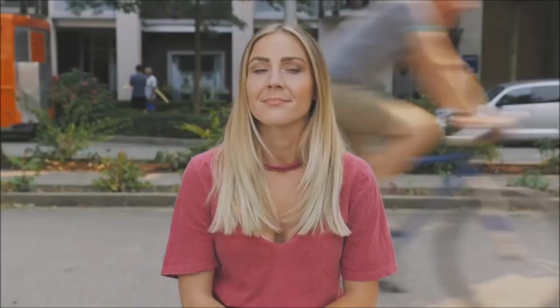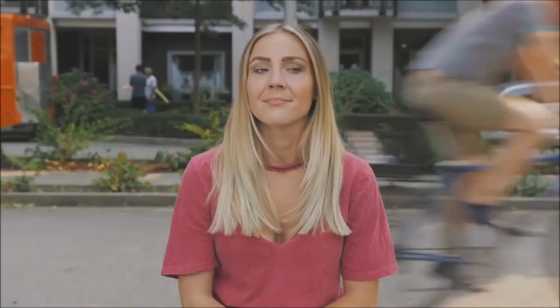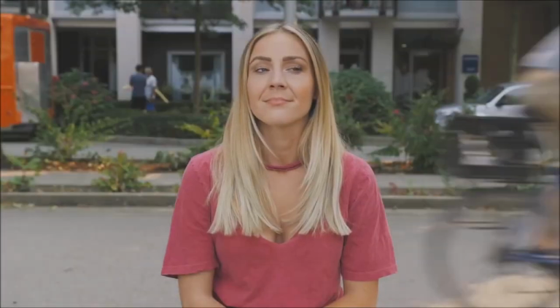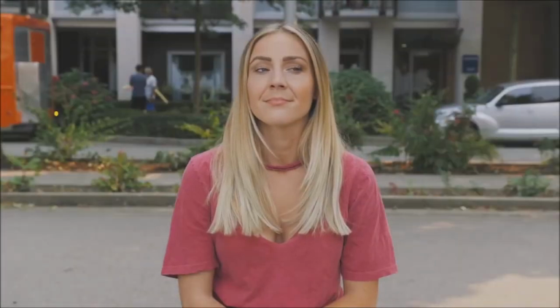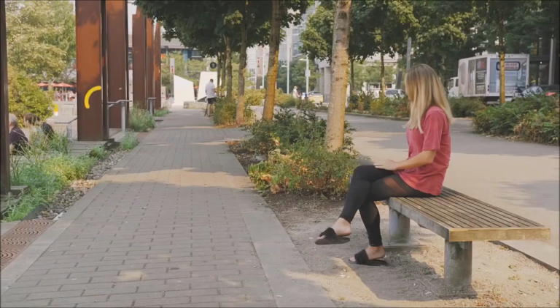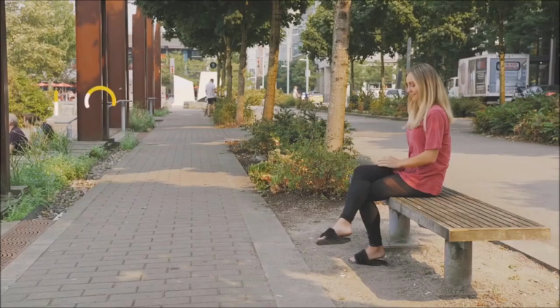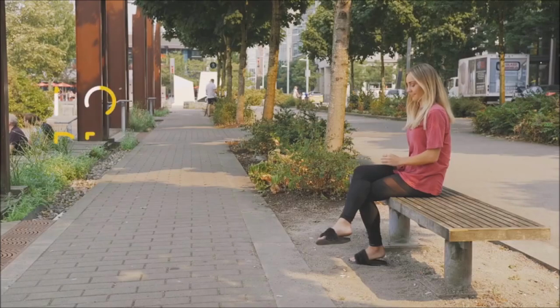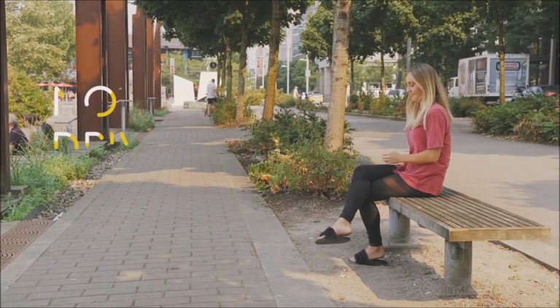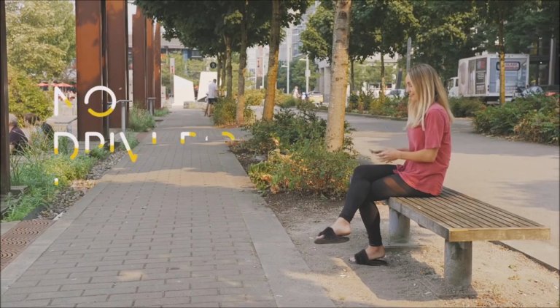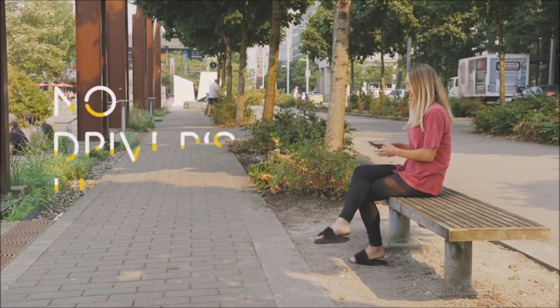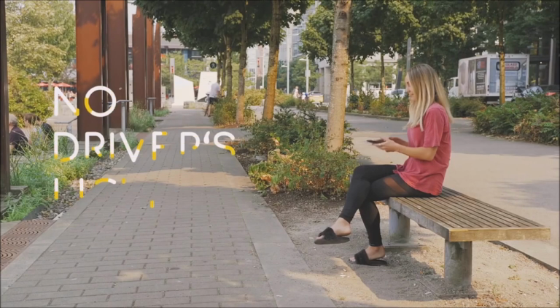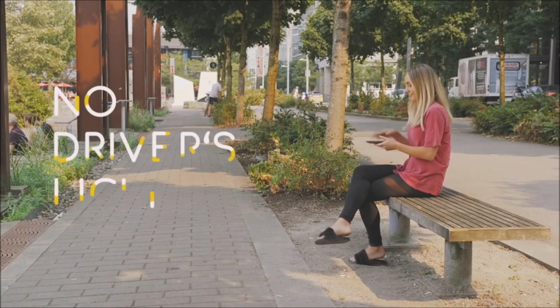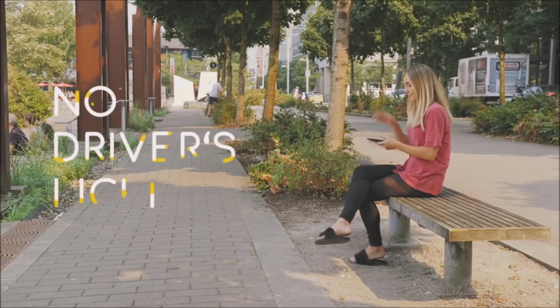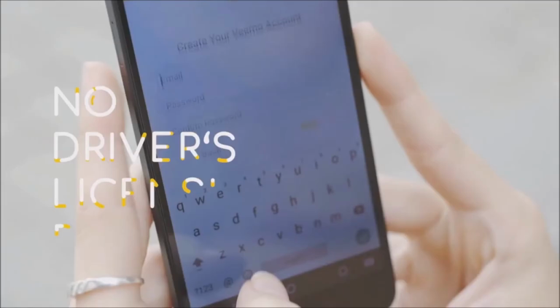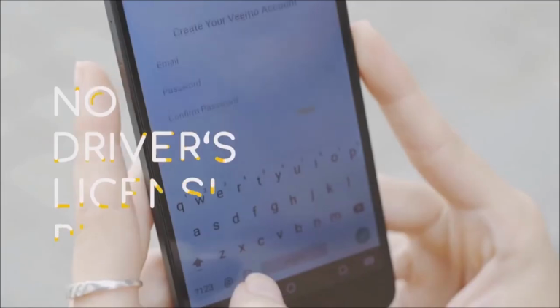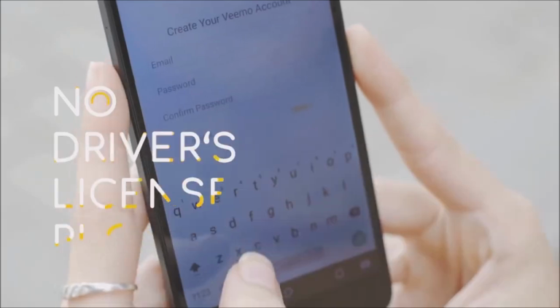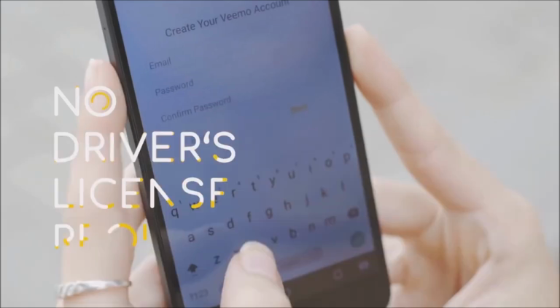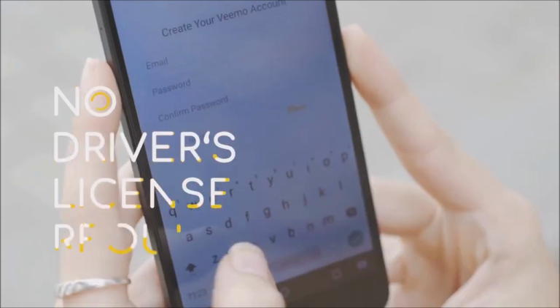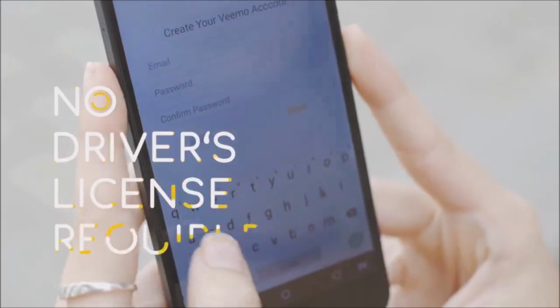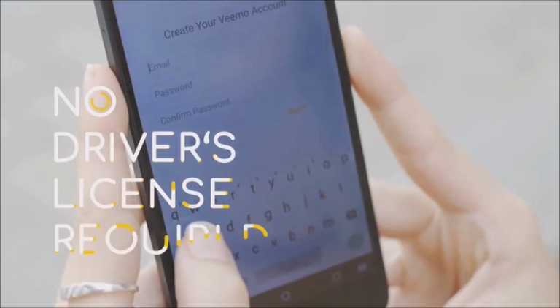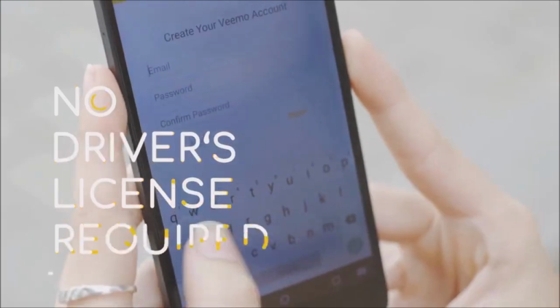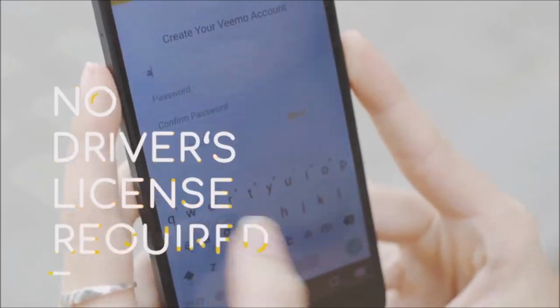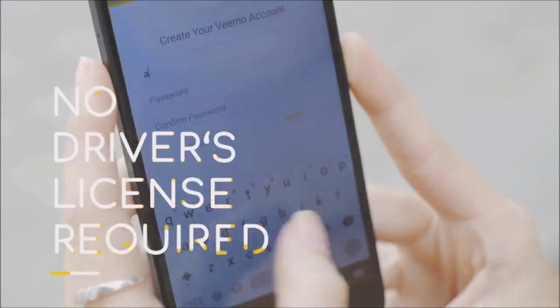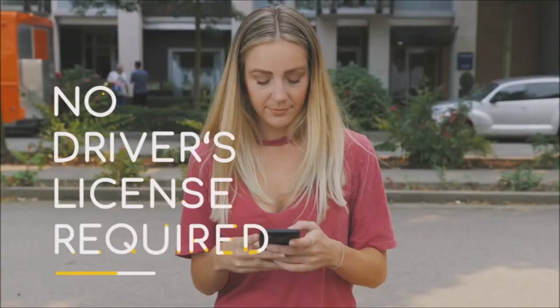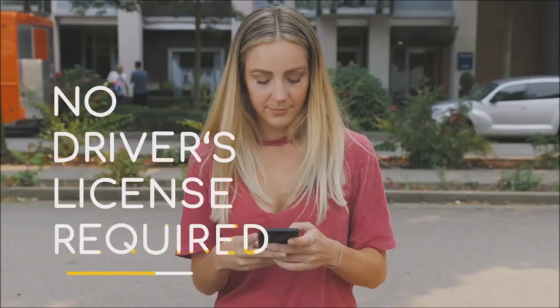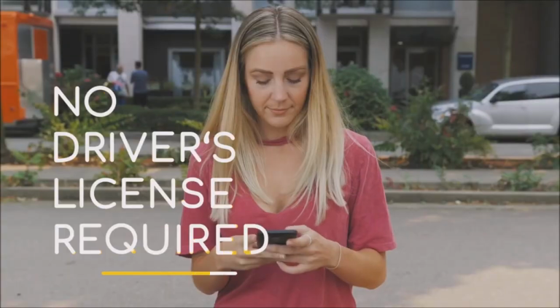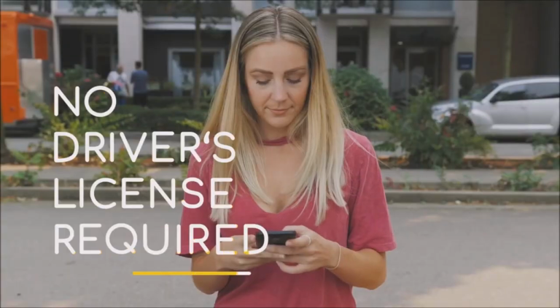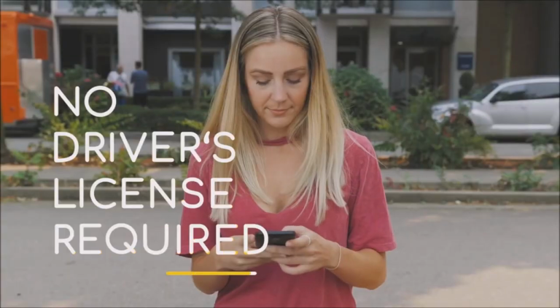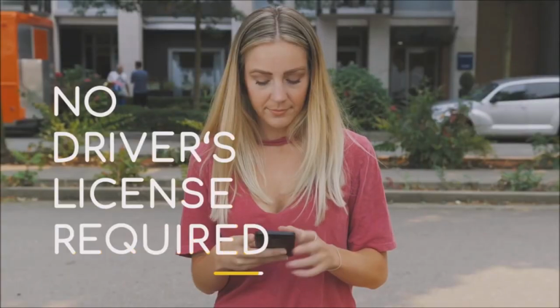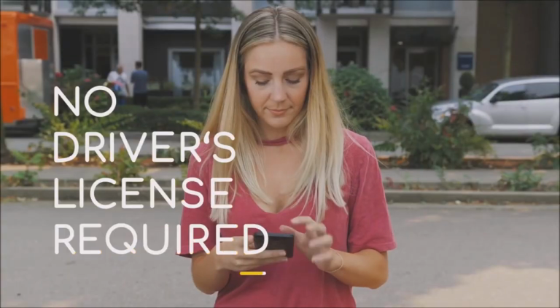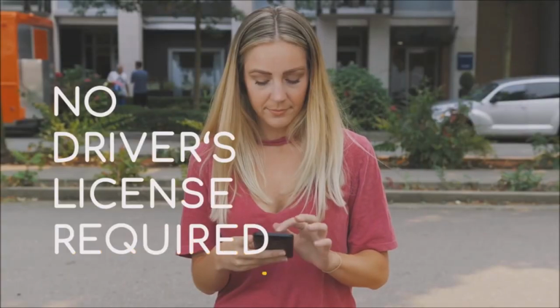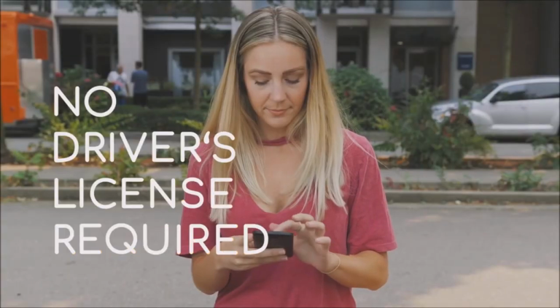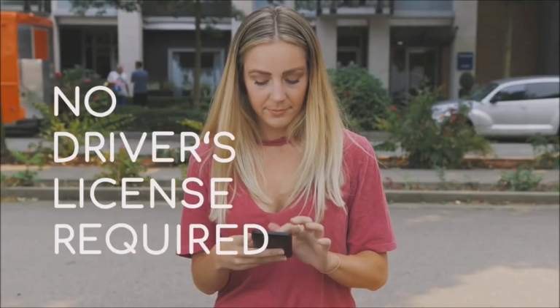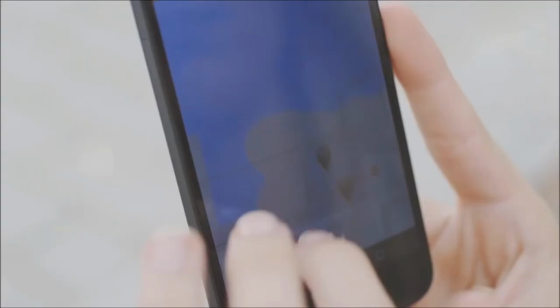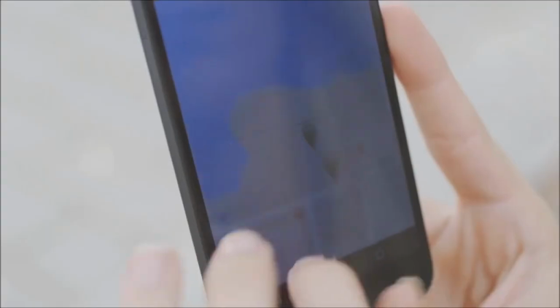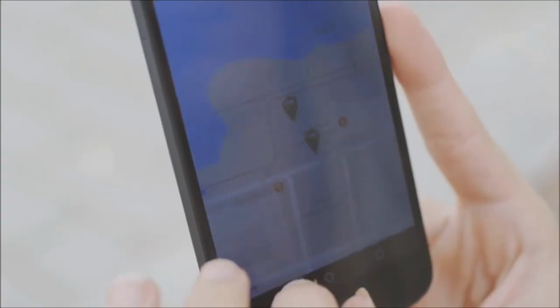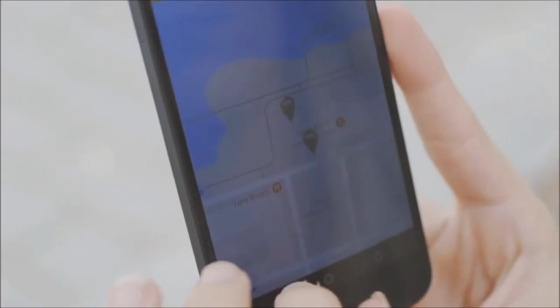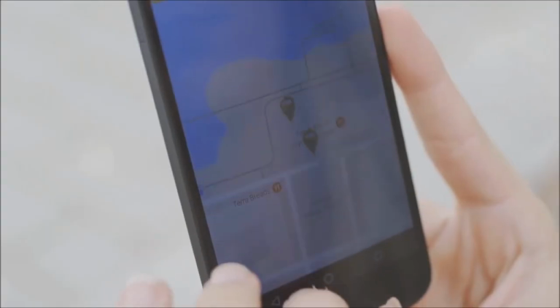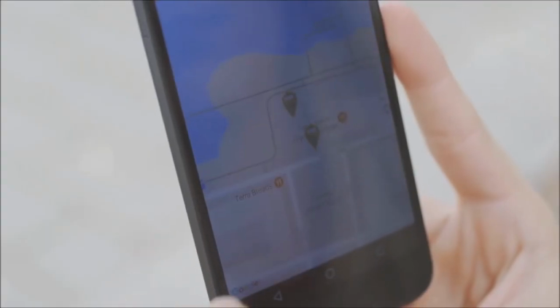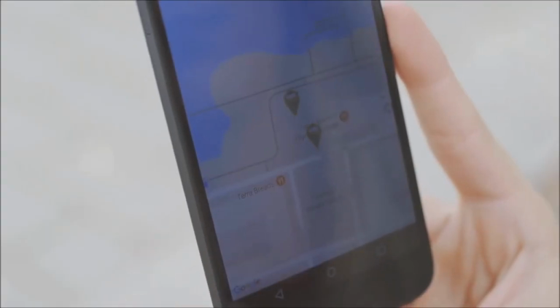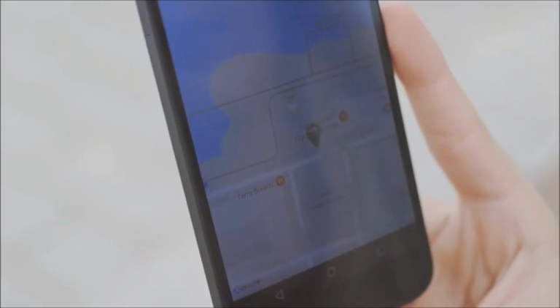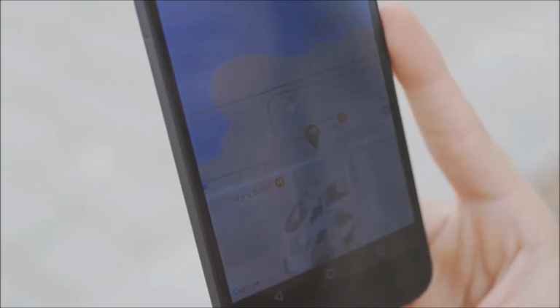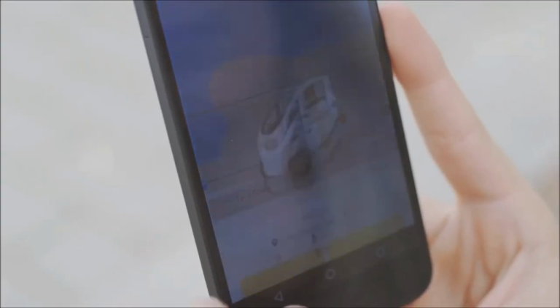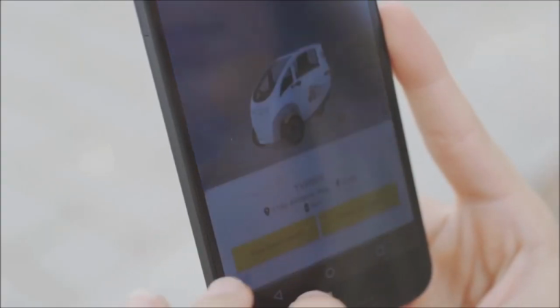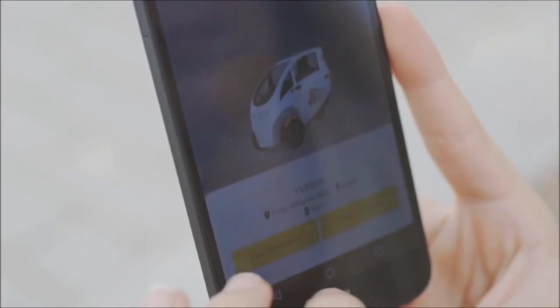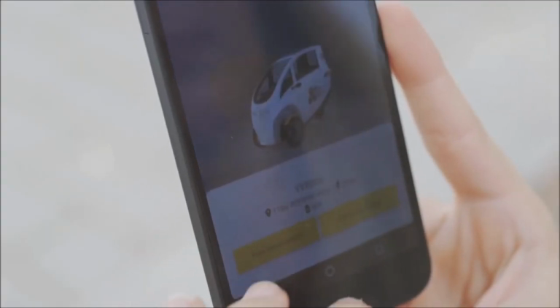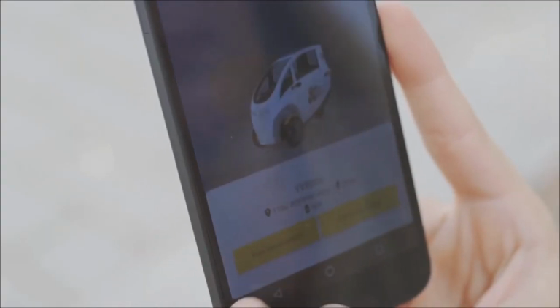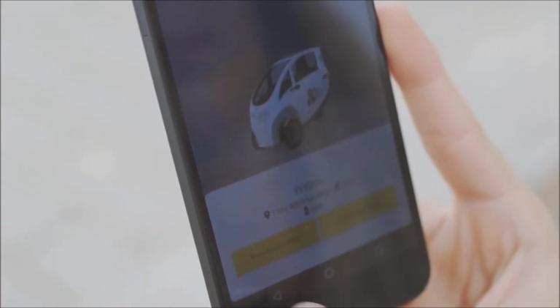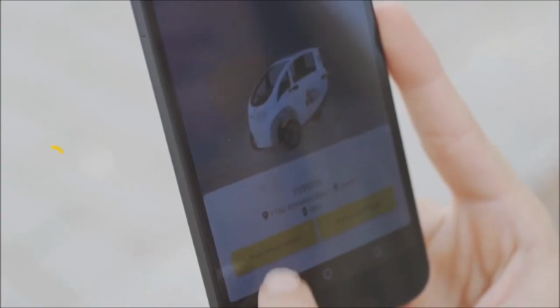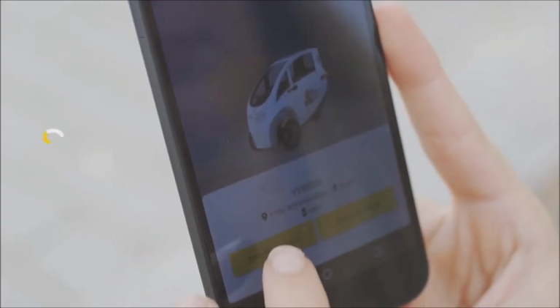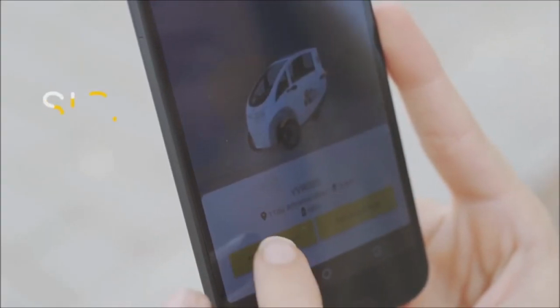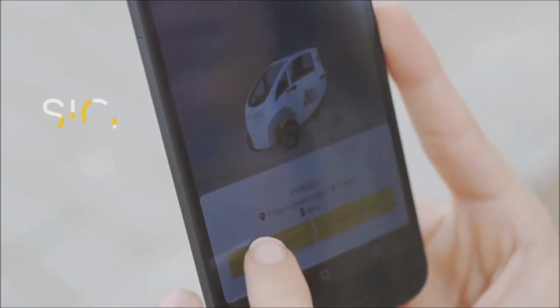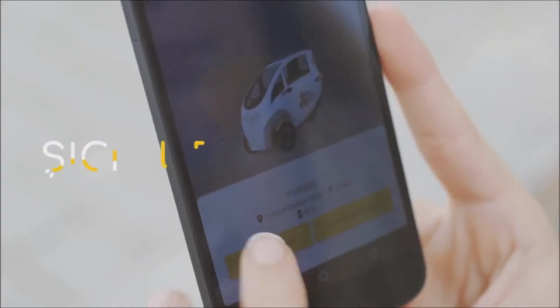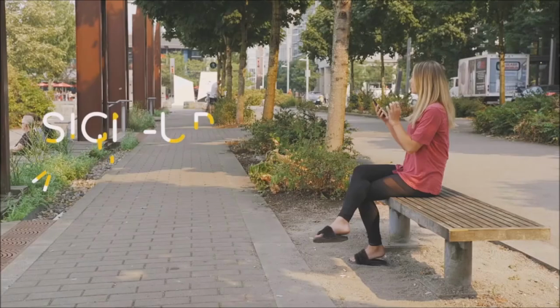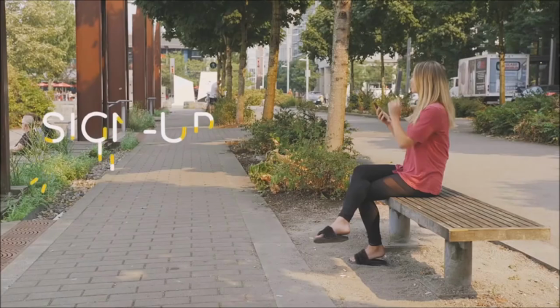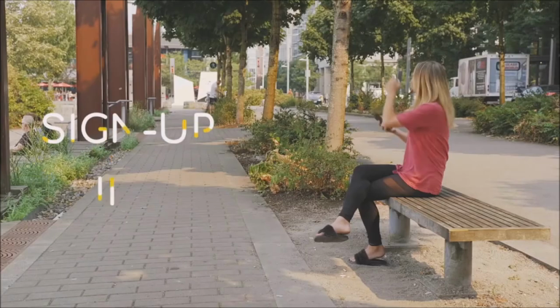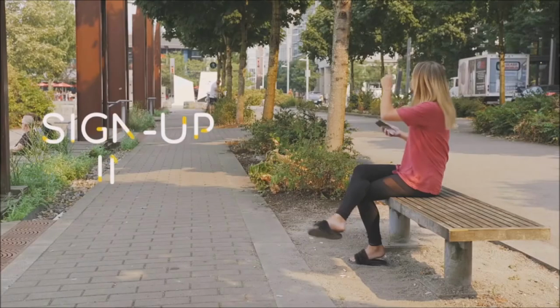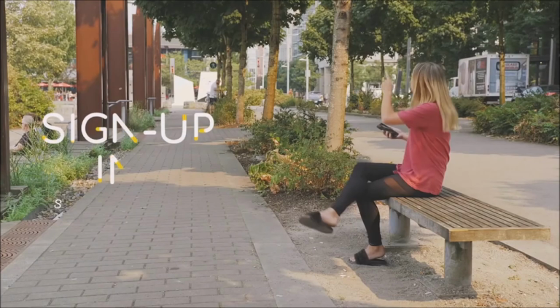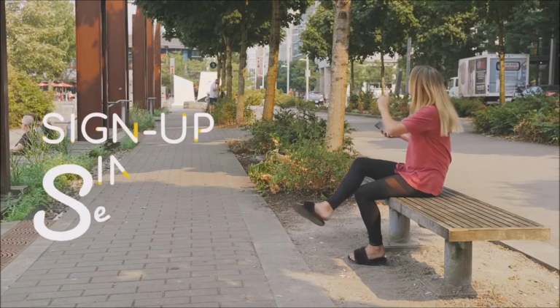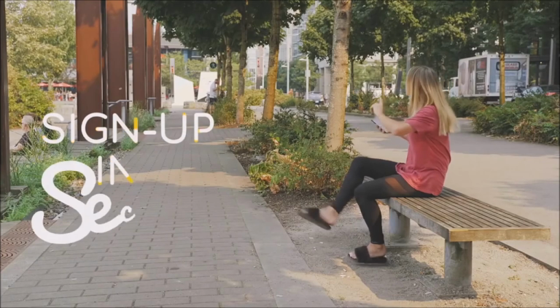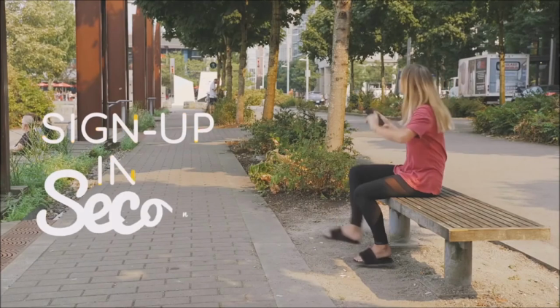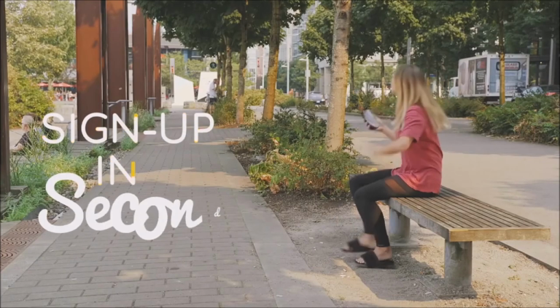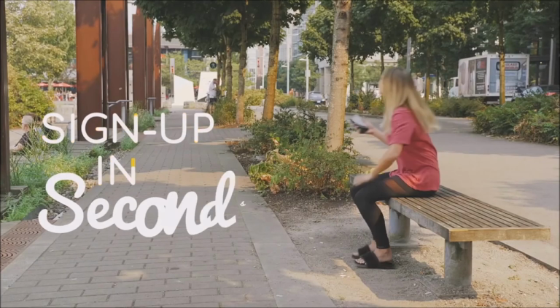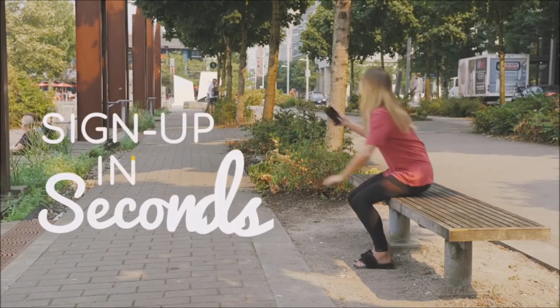No driver's license needed. Finding a vehicle is as easy as downloading a smartphone app and tapping a few buttons.